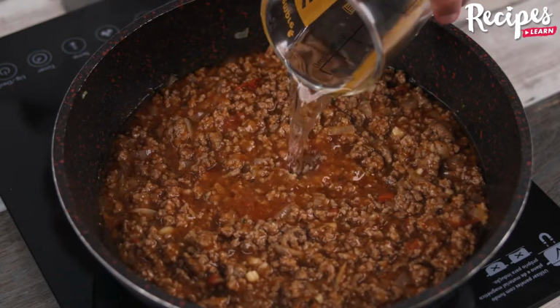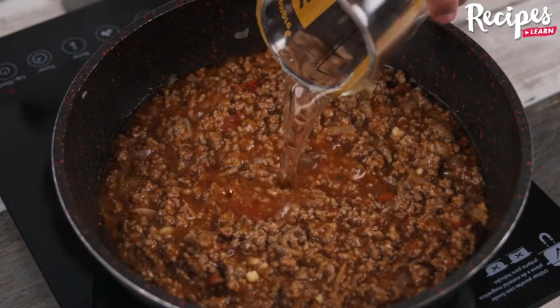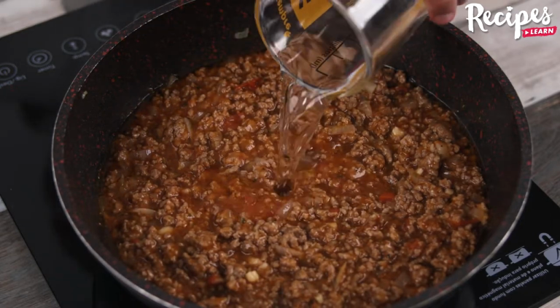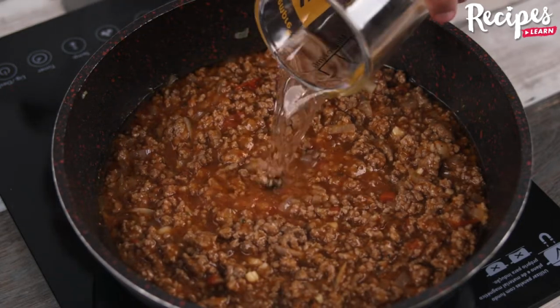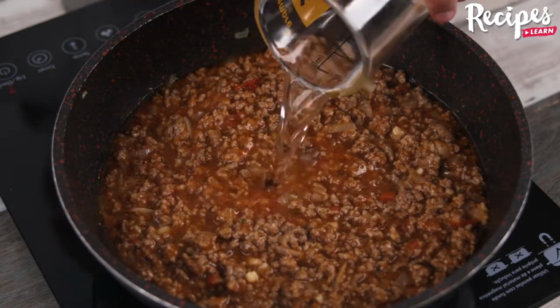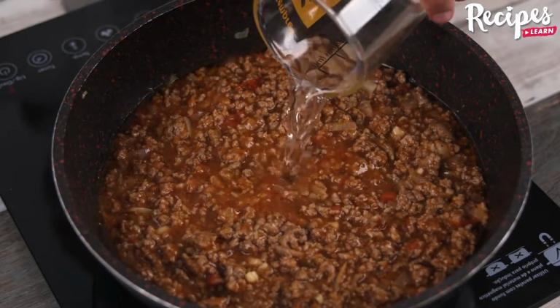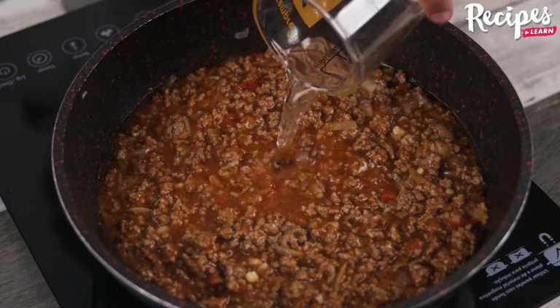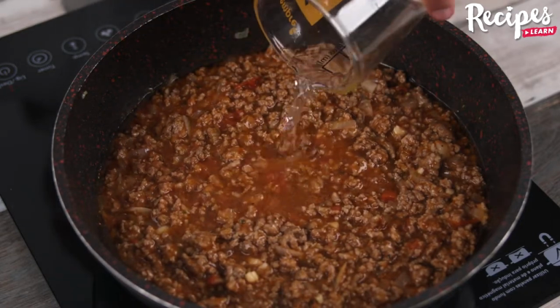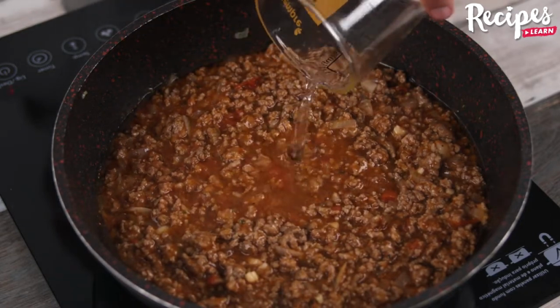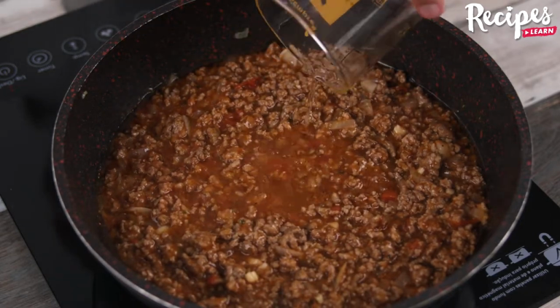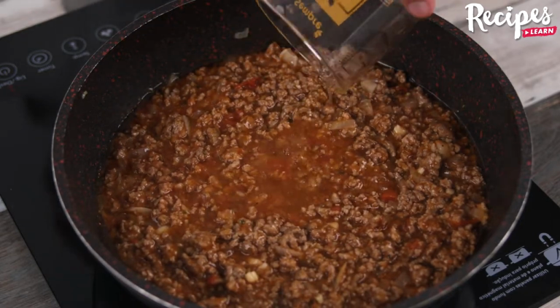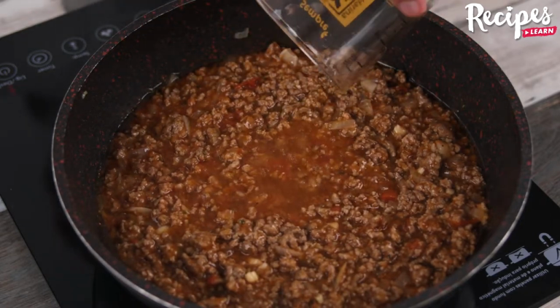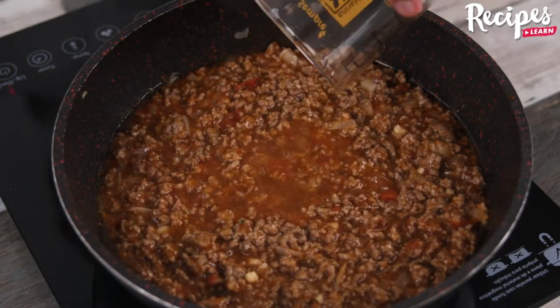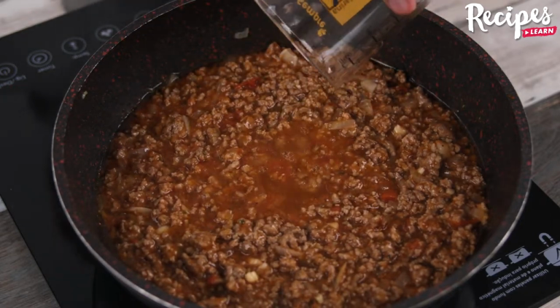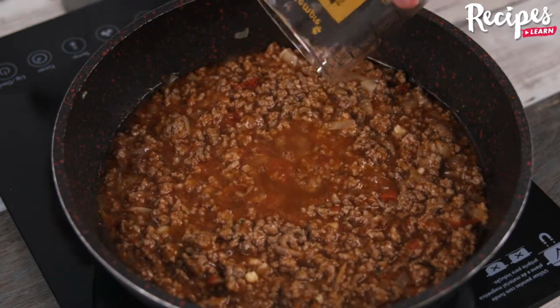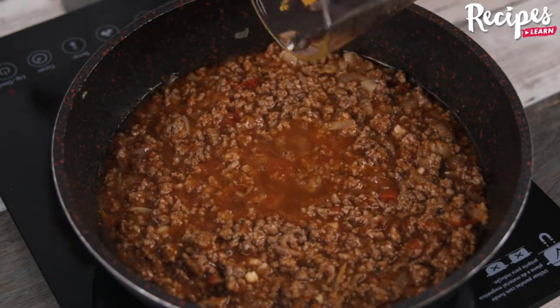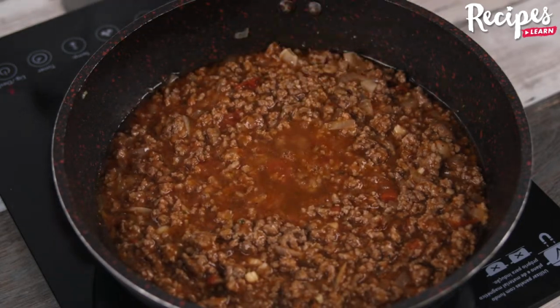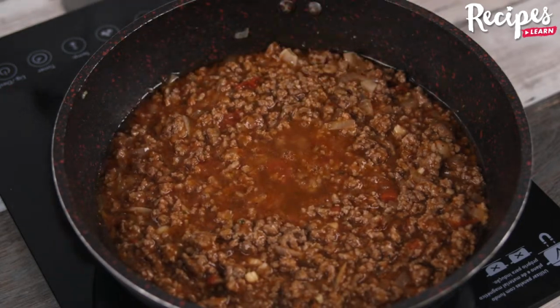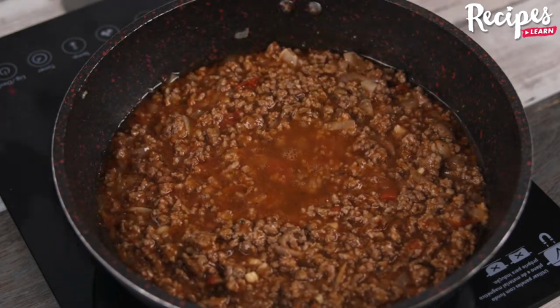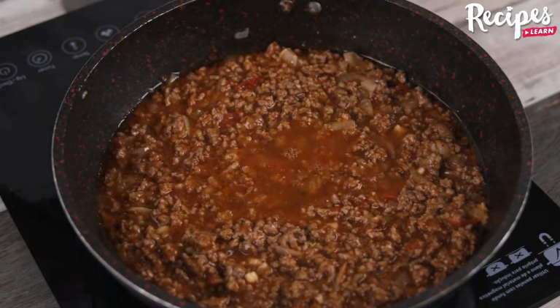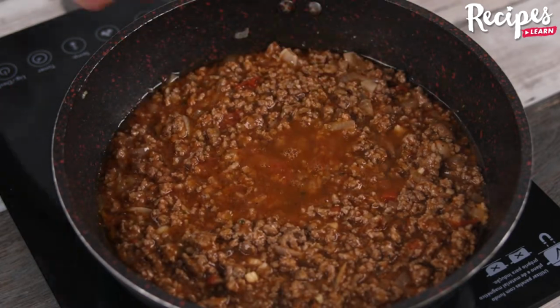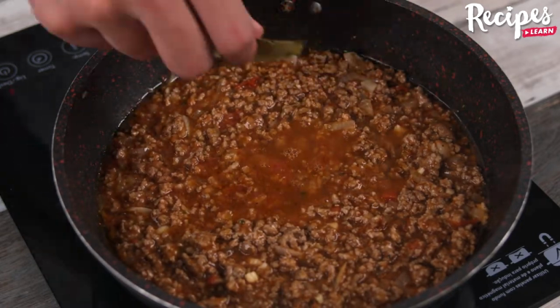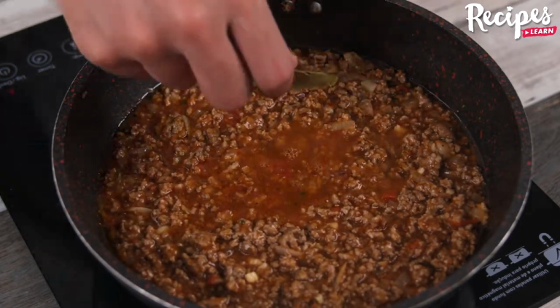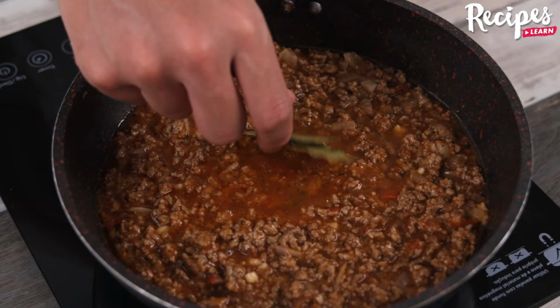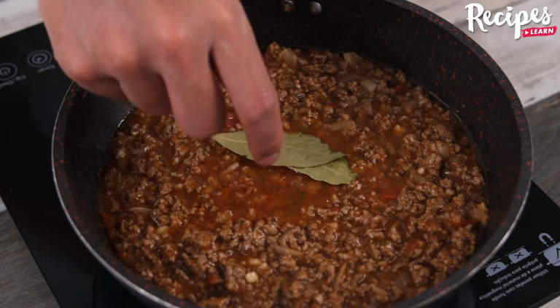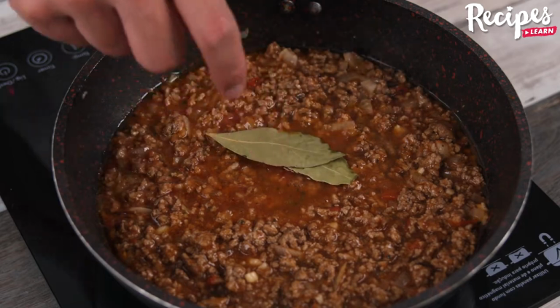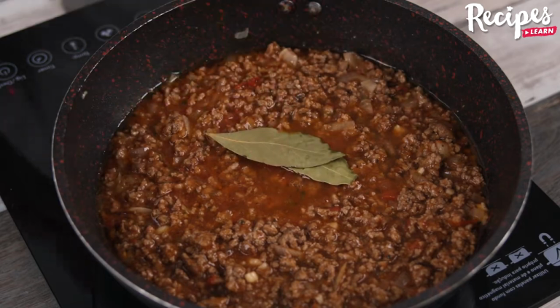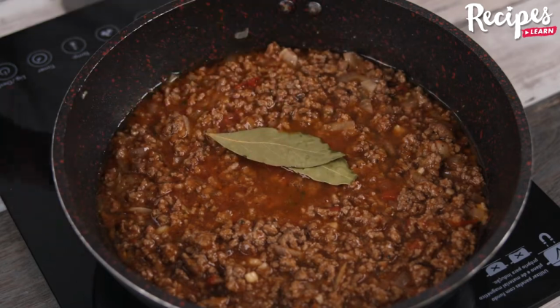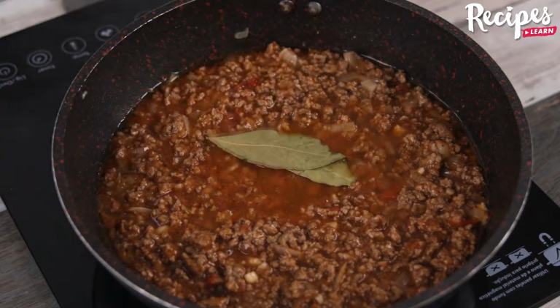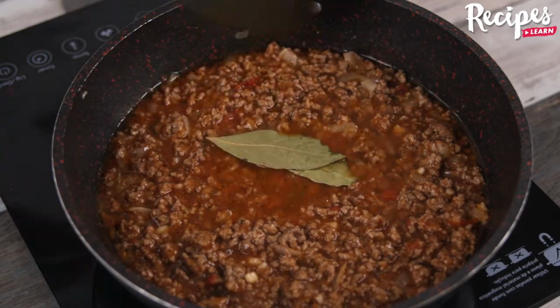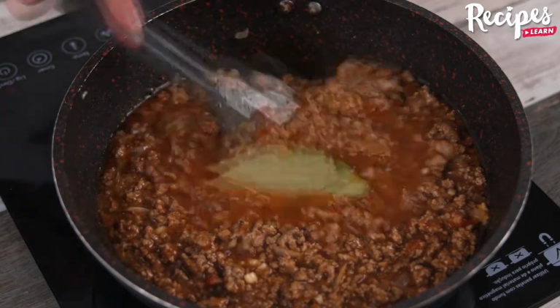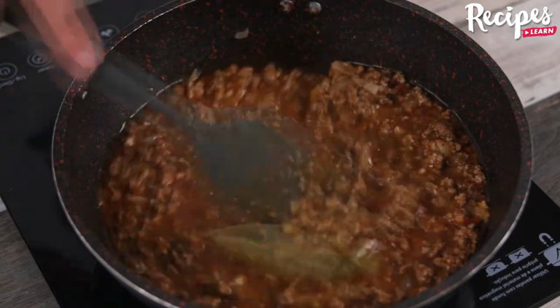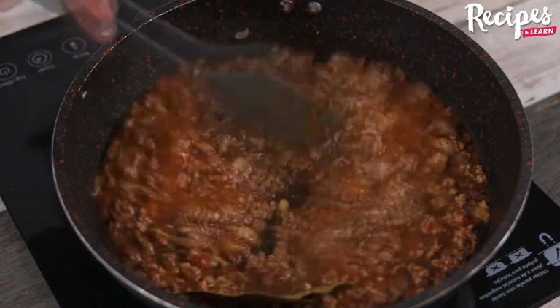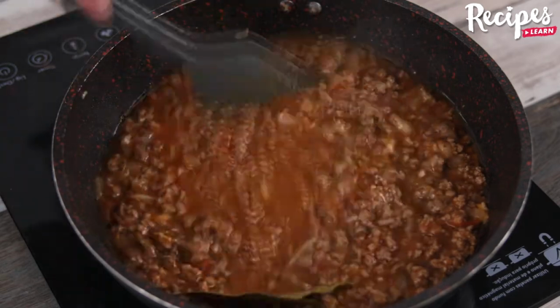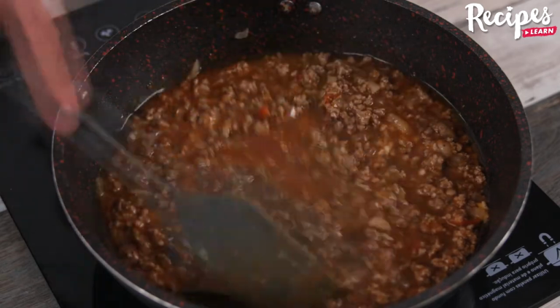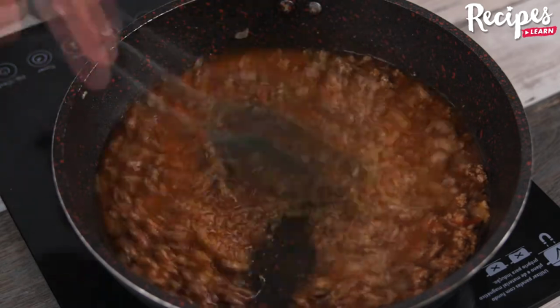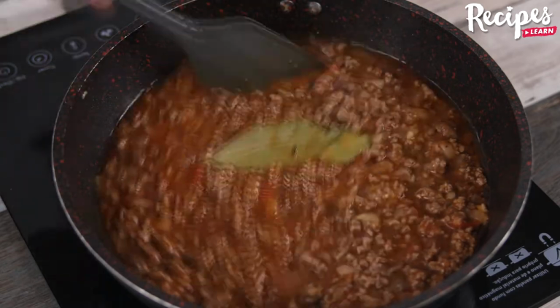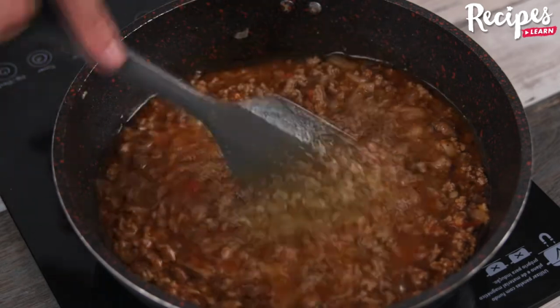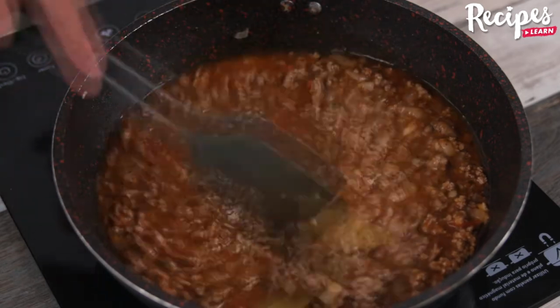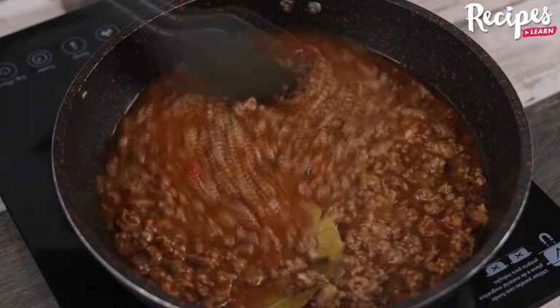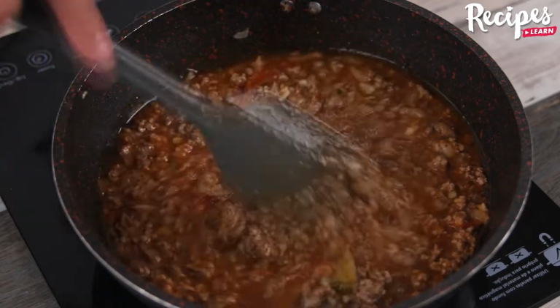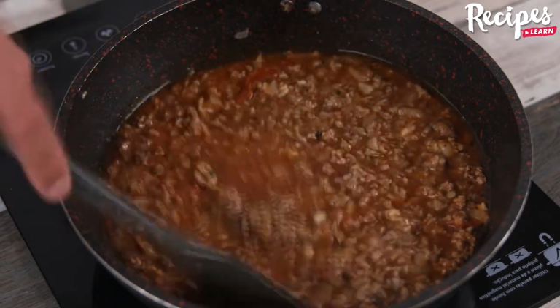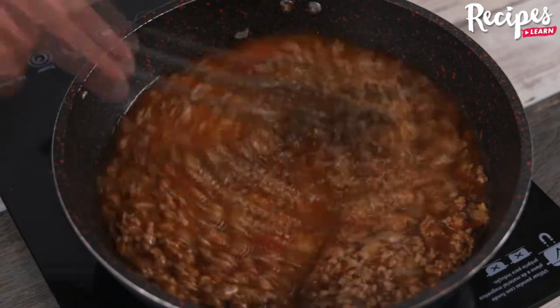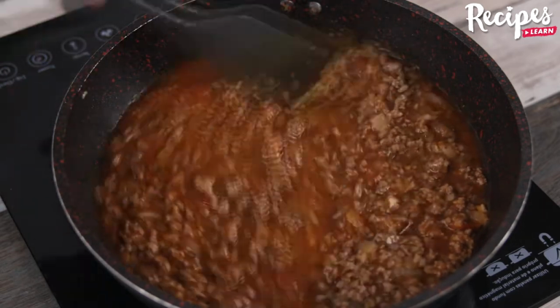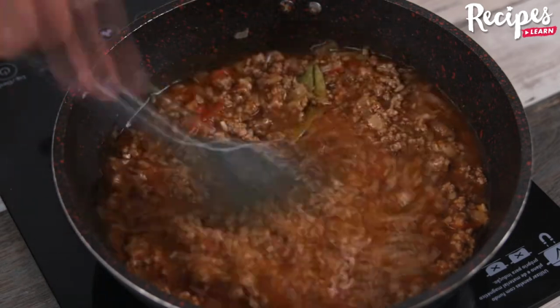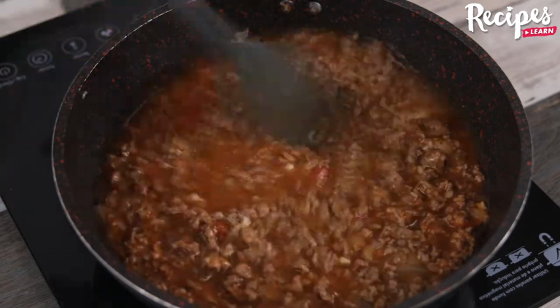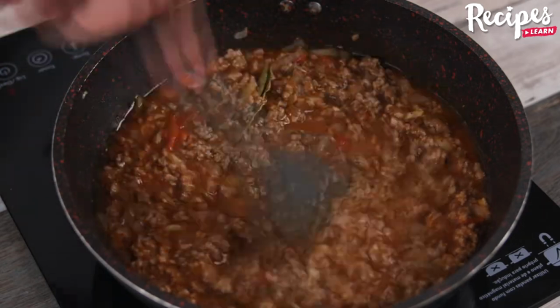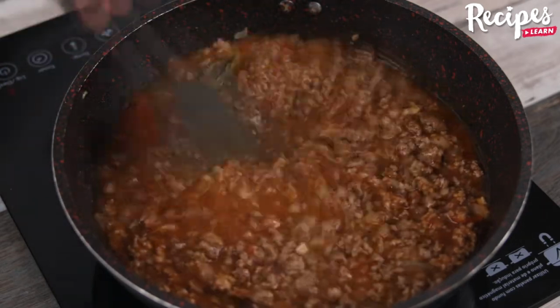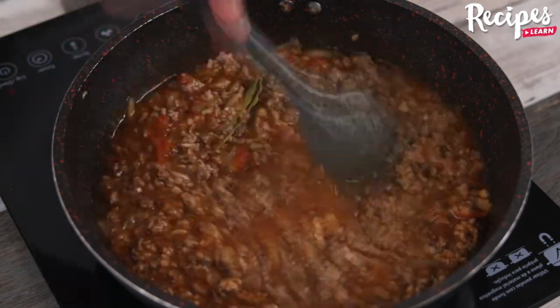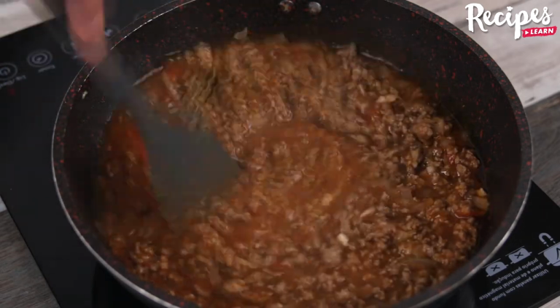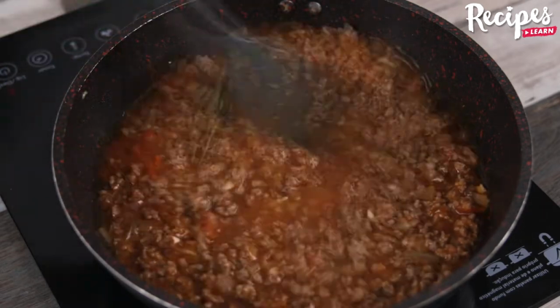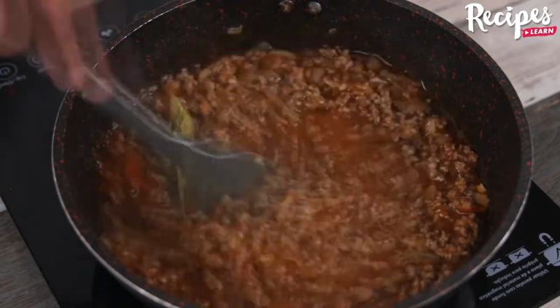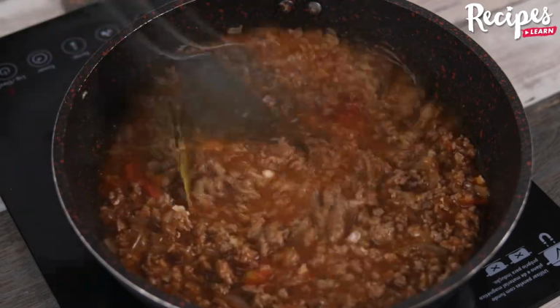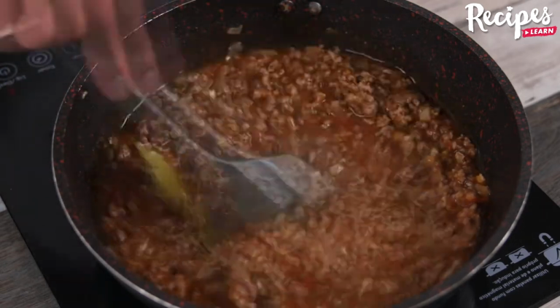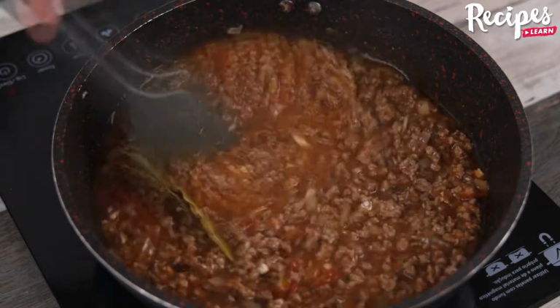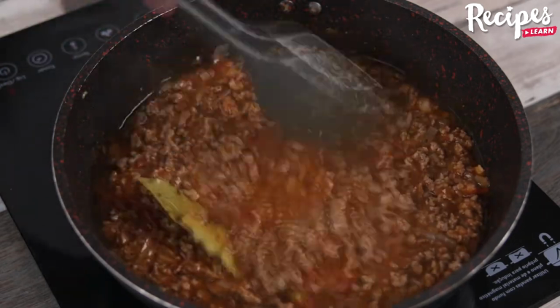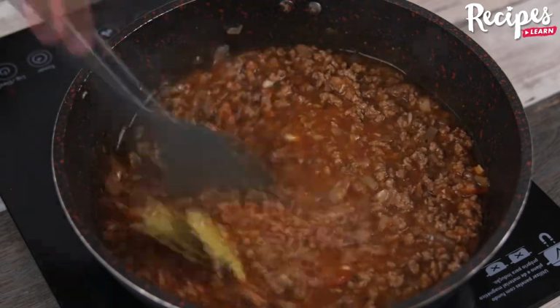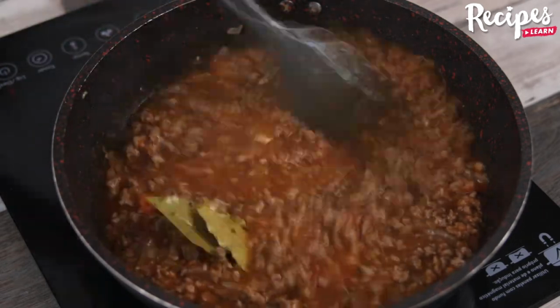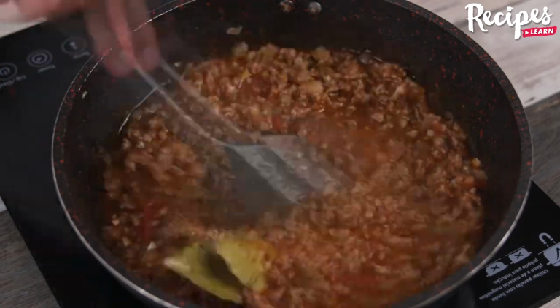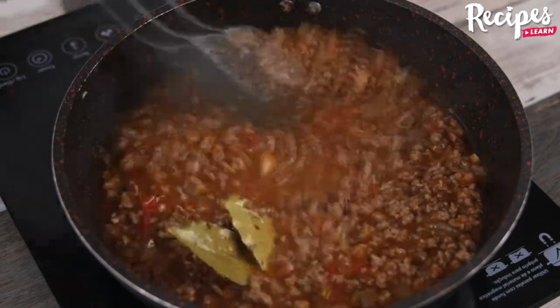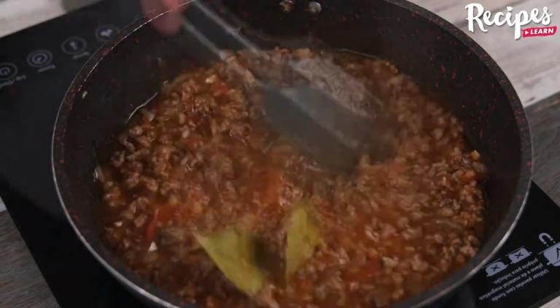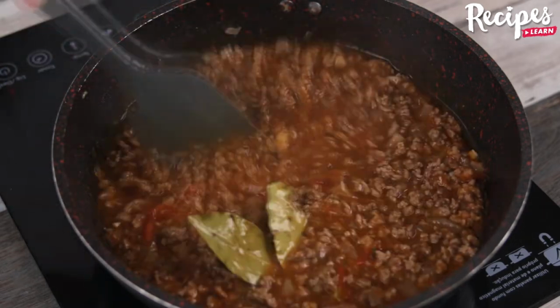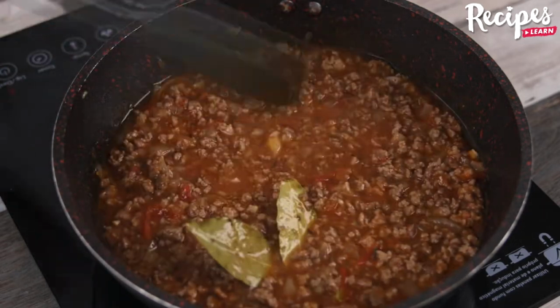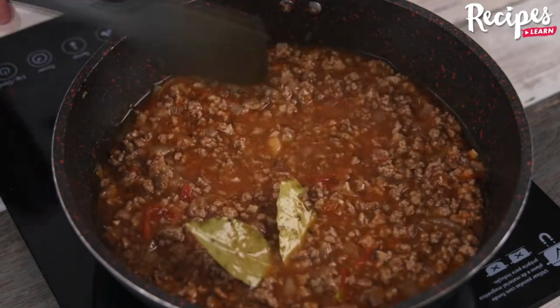Now add half a cup of water and 1 bay leaf, and stir a little more. Then cover and let it cook for 7 minutes on low heat.